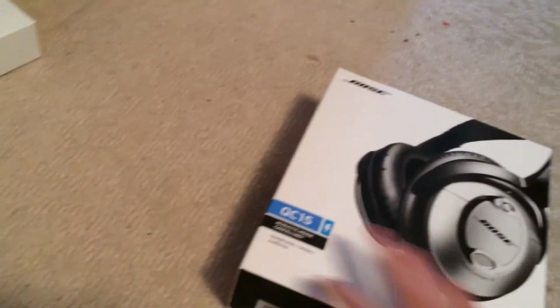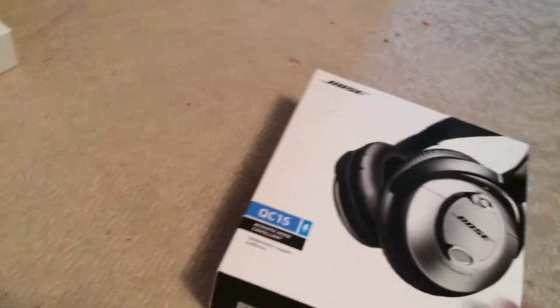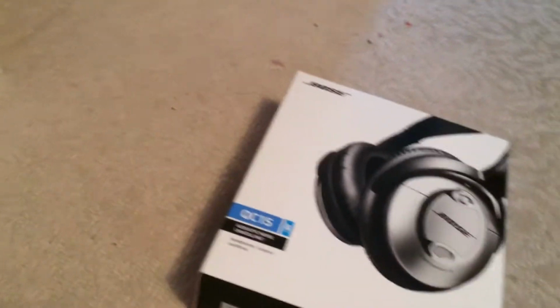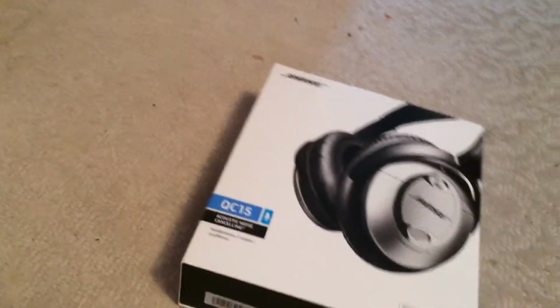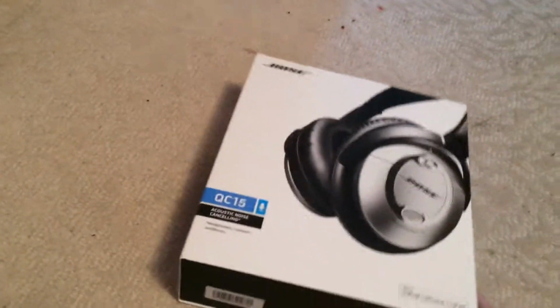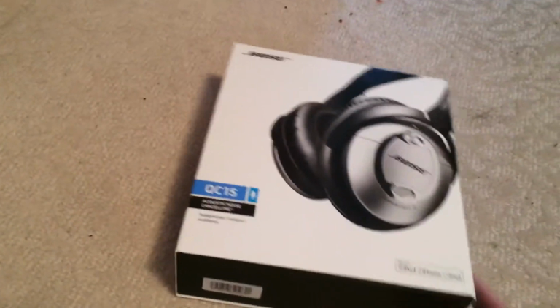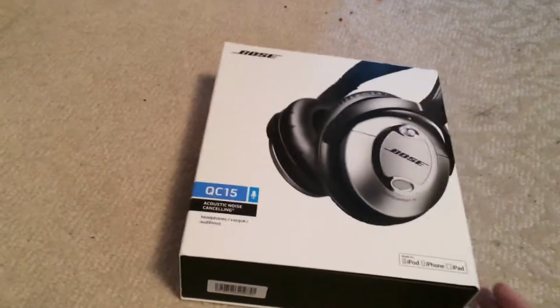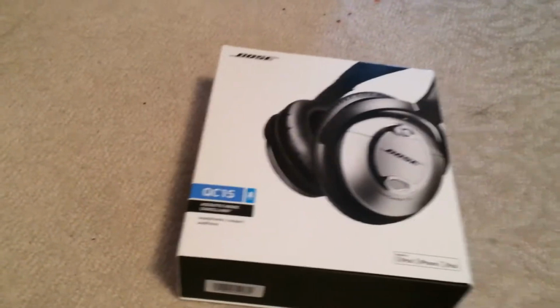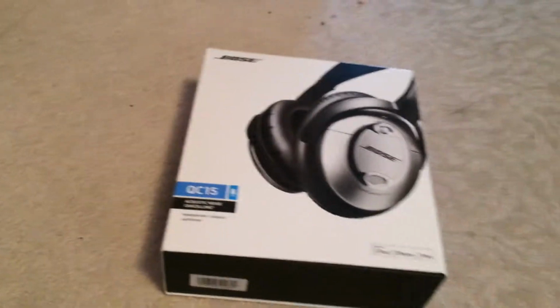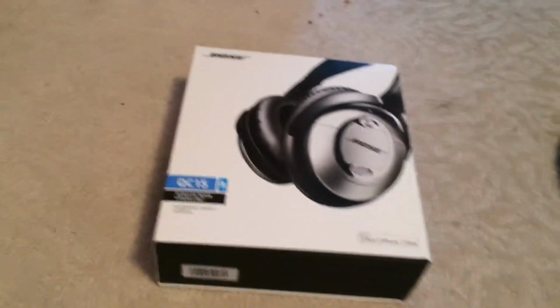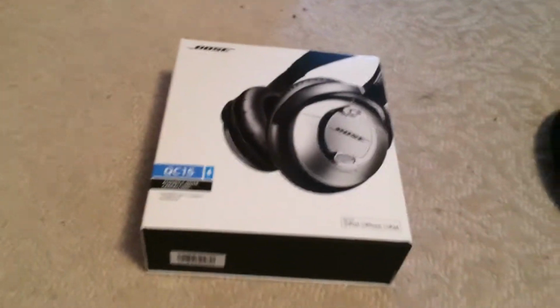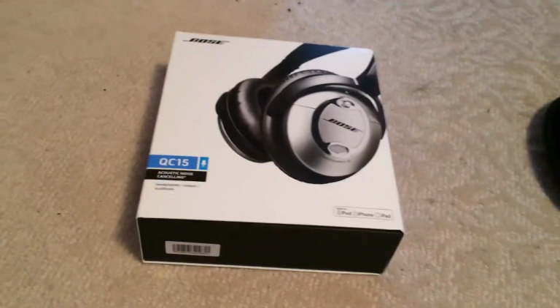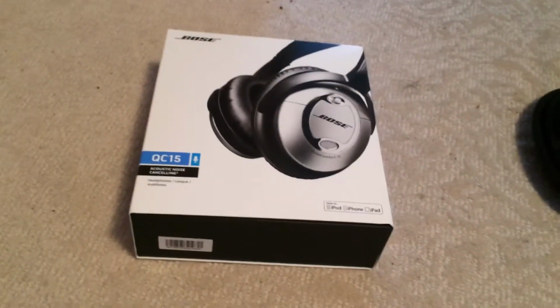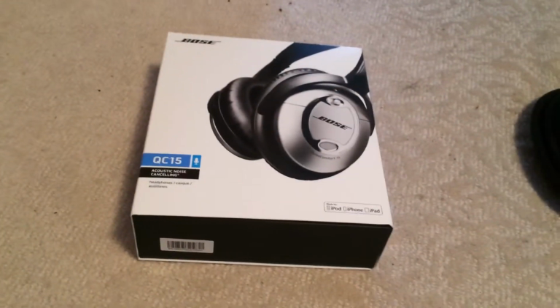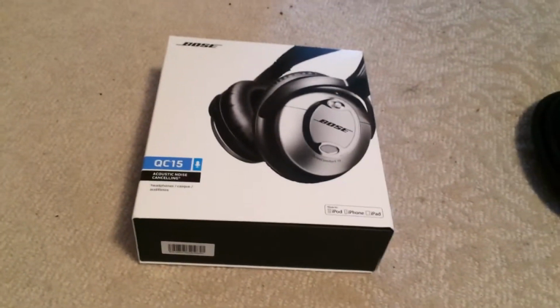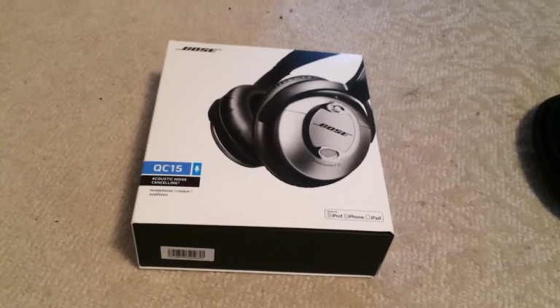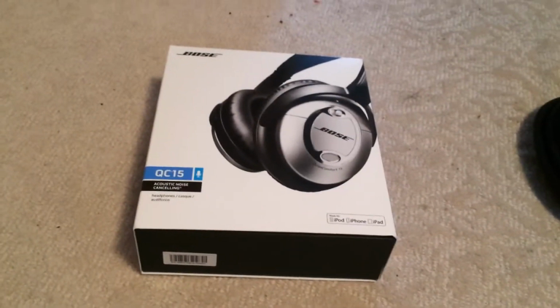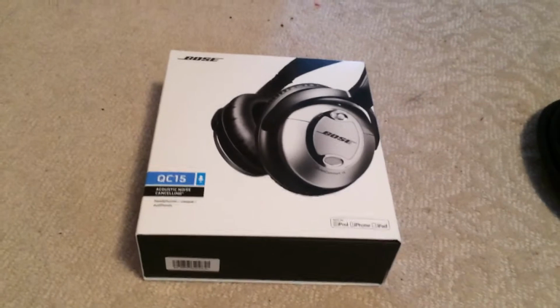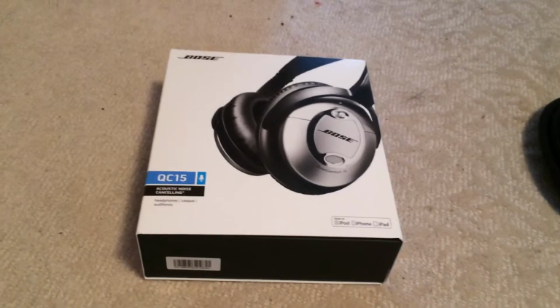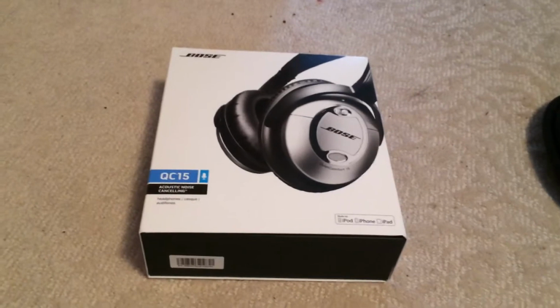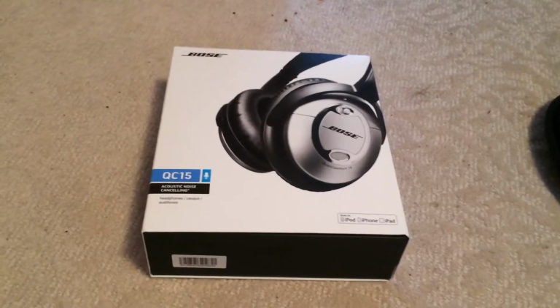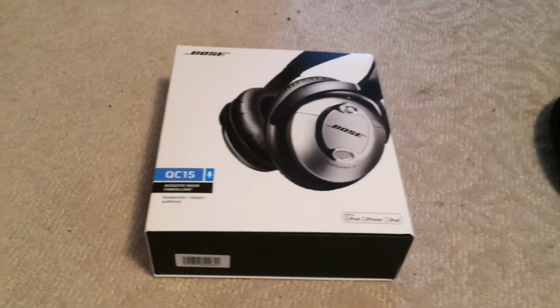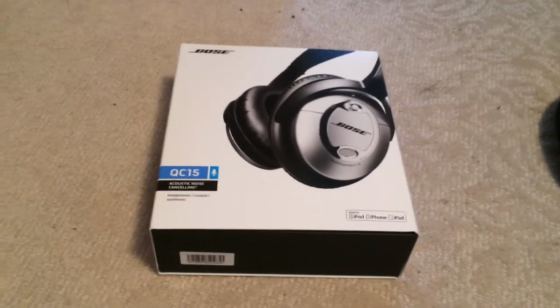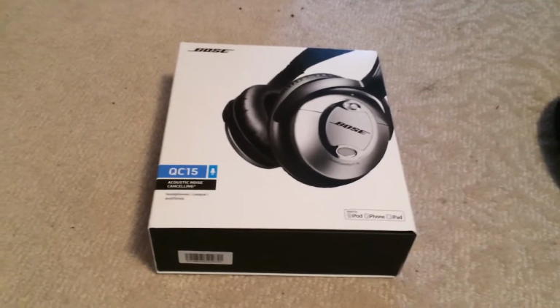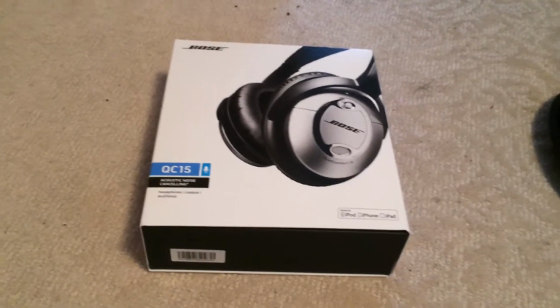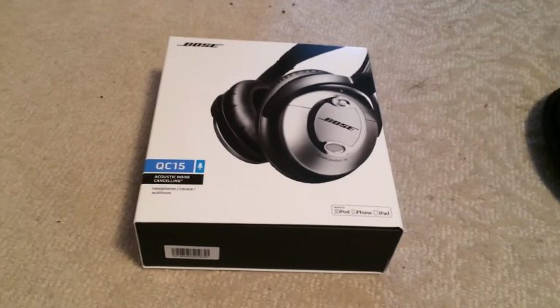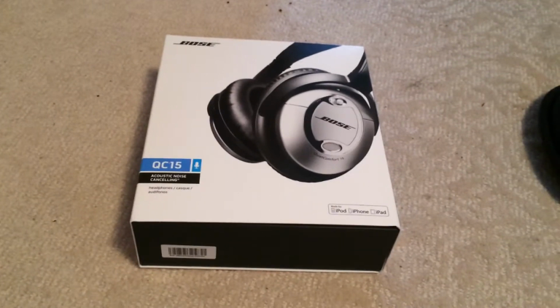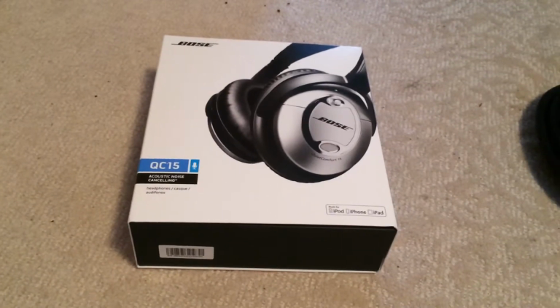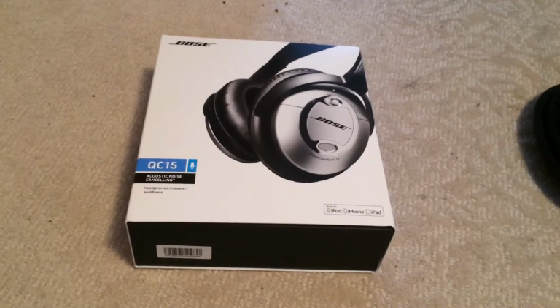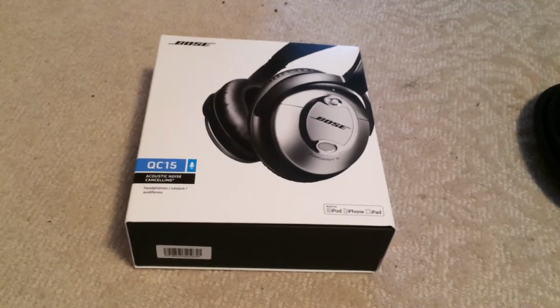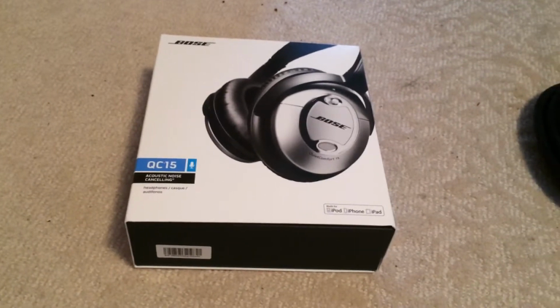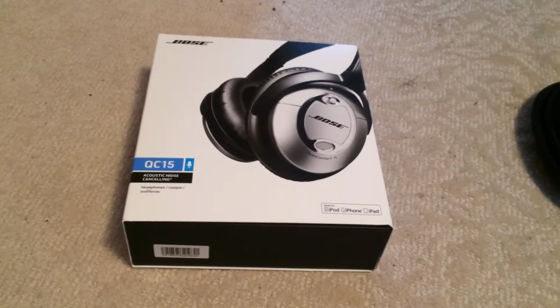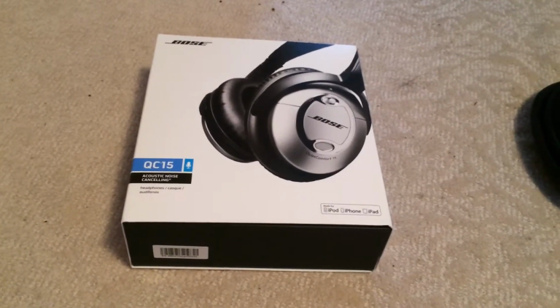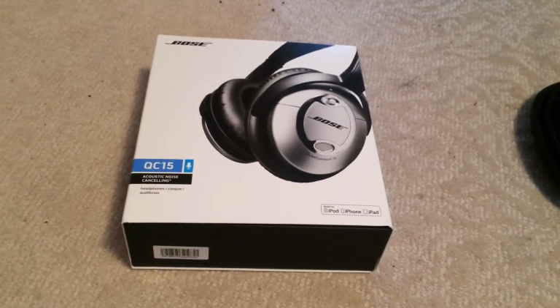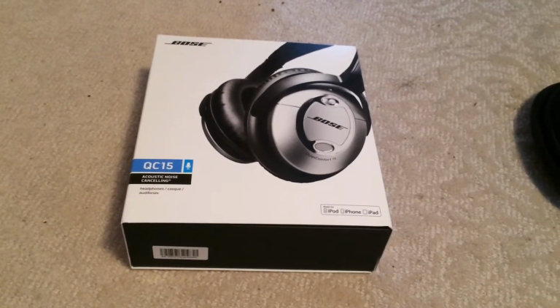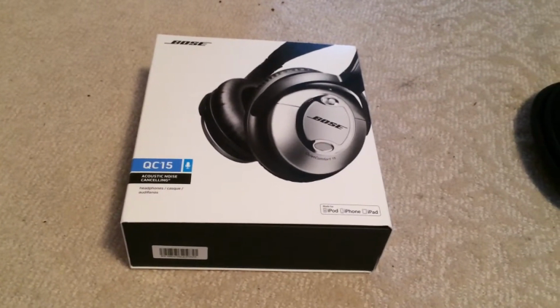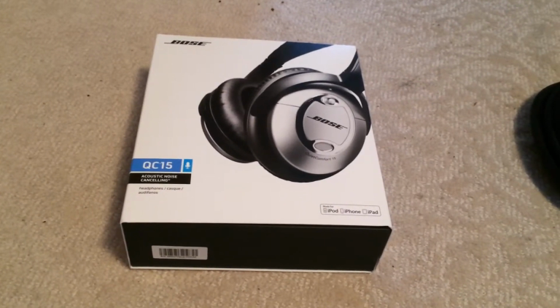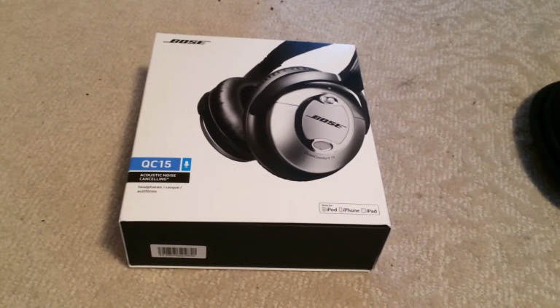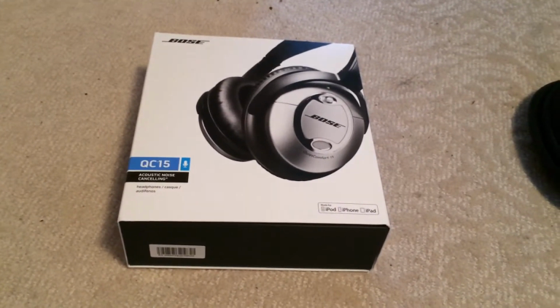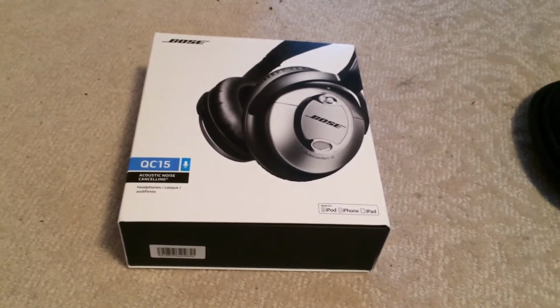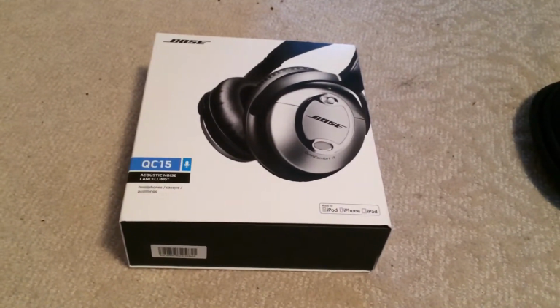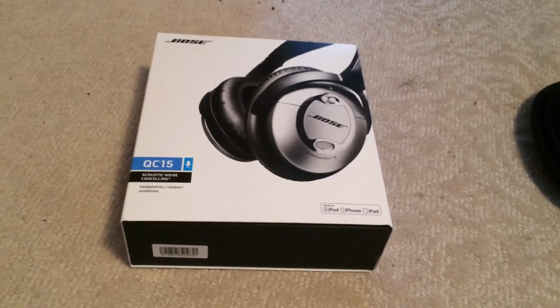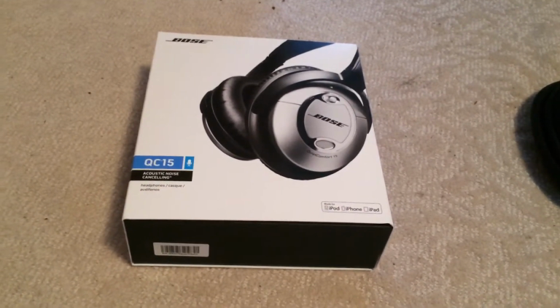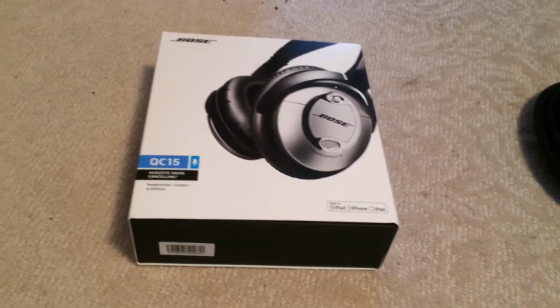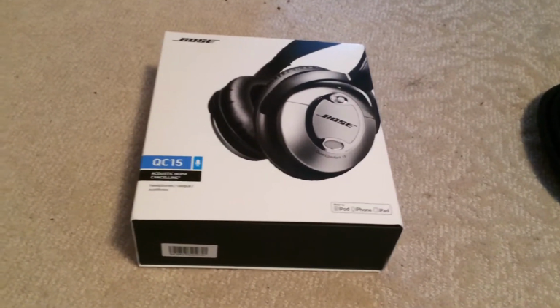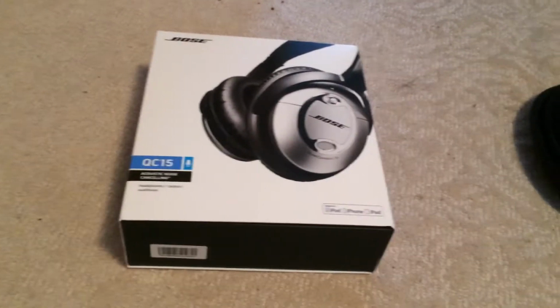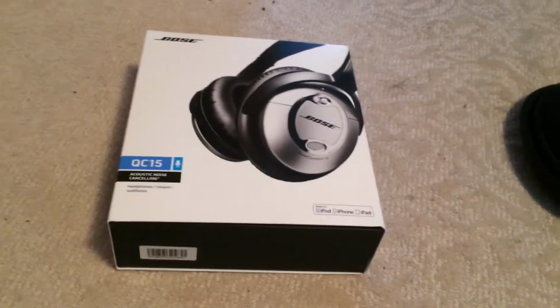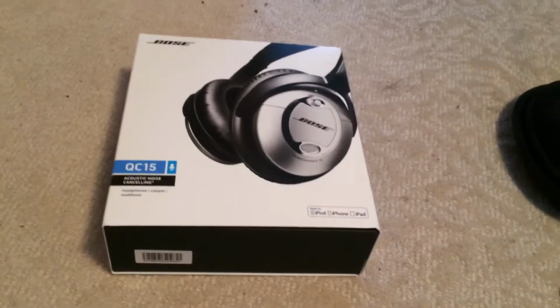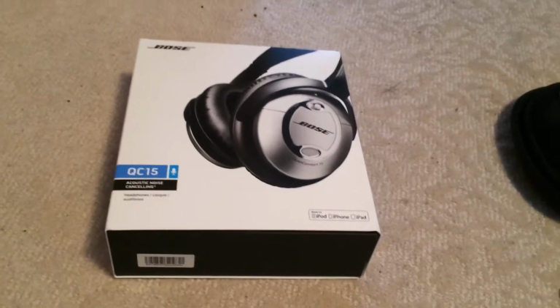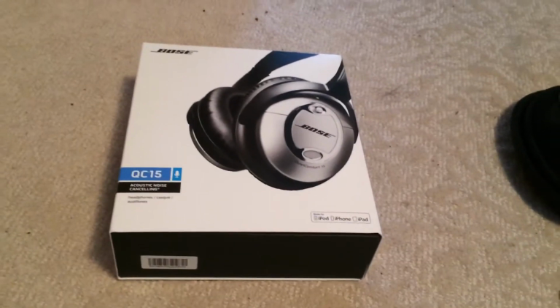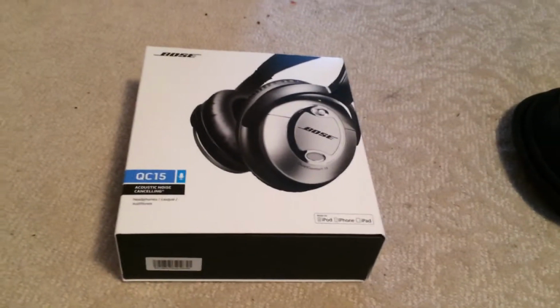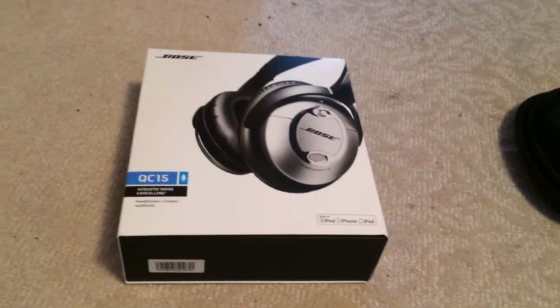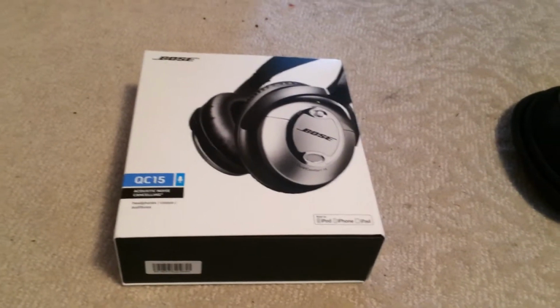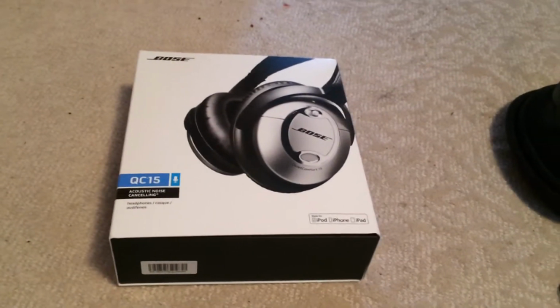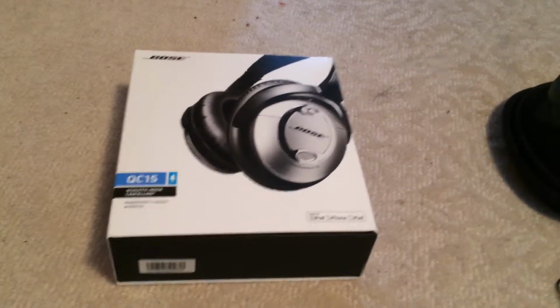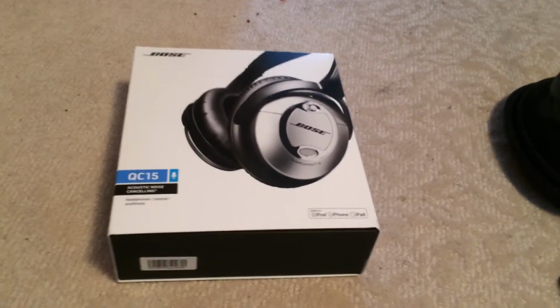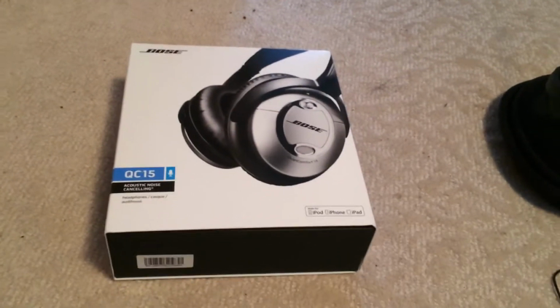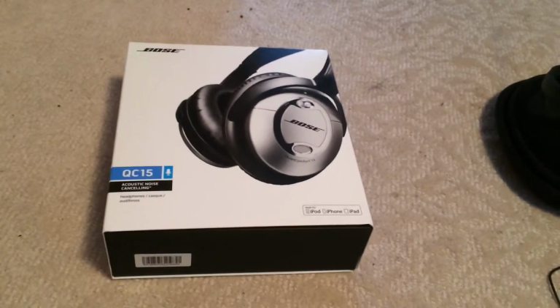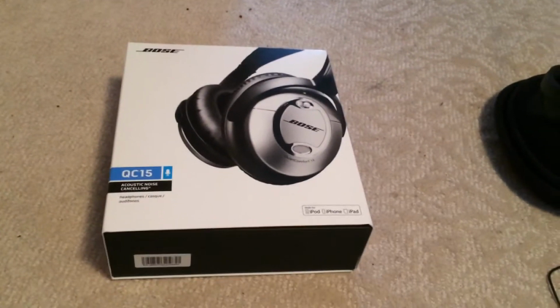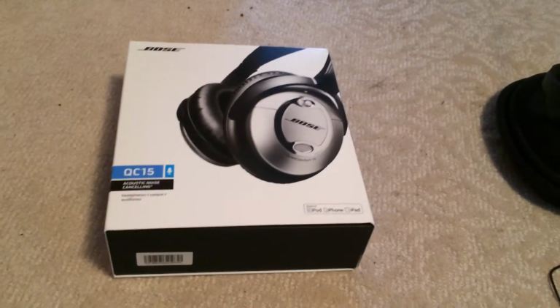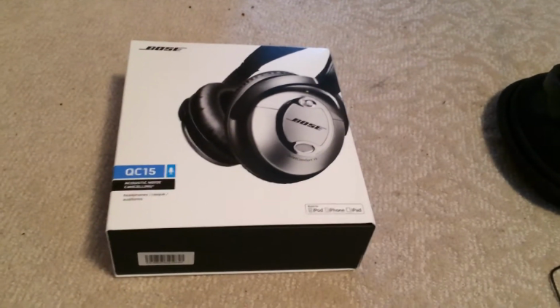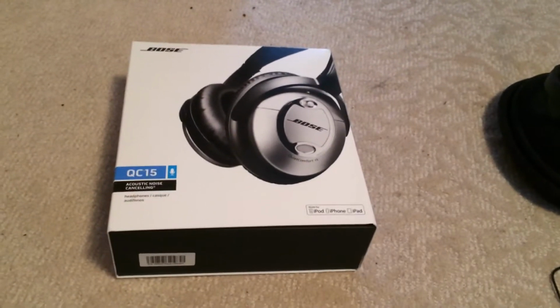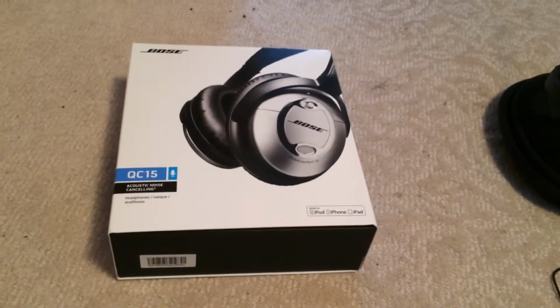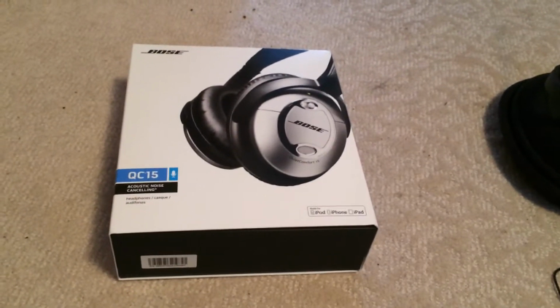These are really good noise cancelling headphones. I highly suggest that you take a look at them.